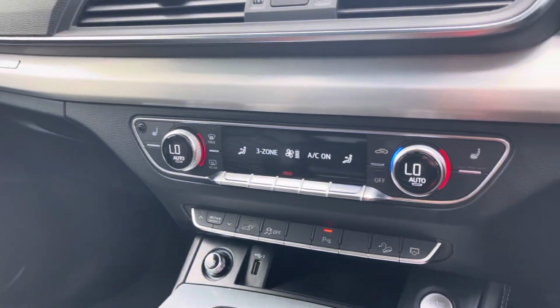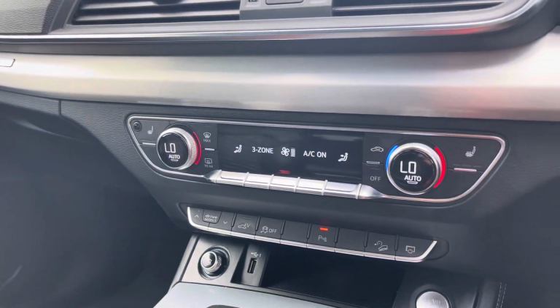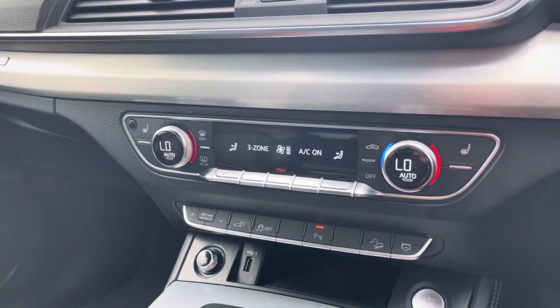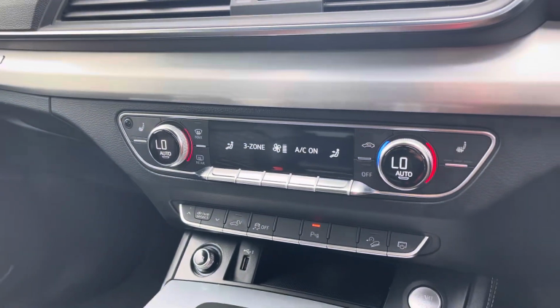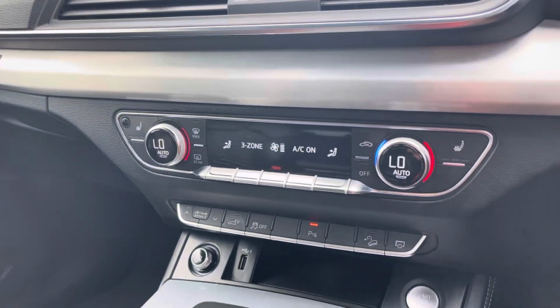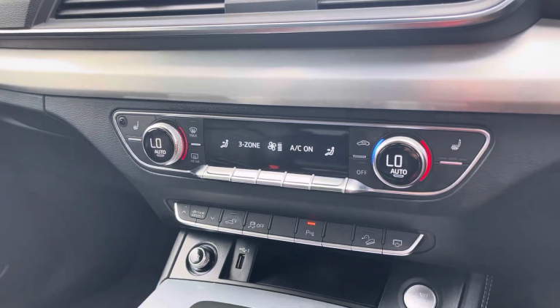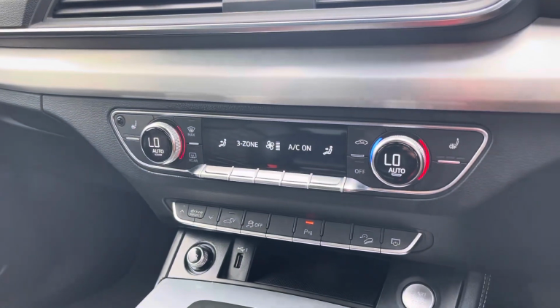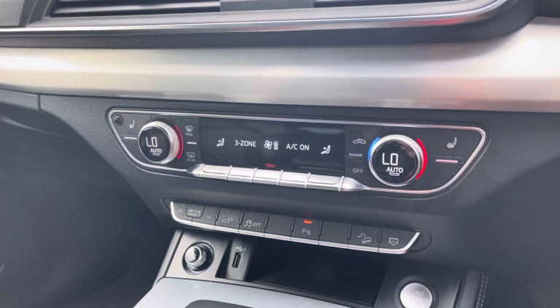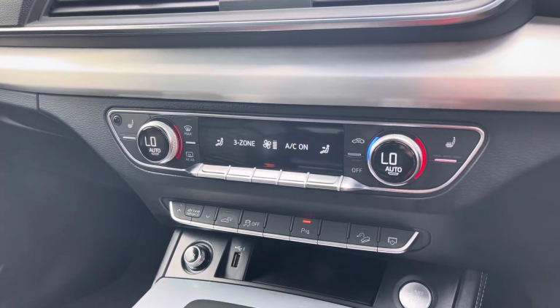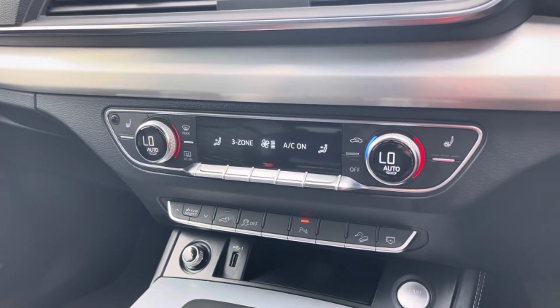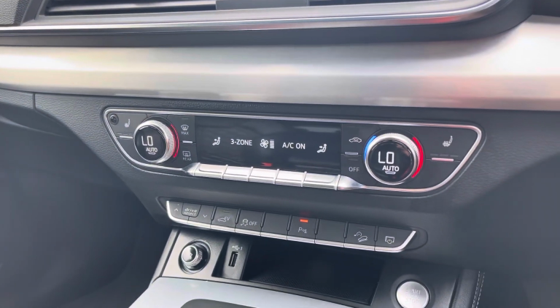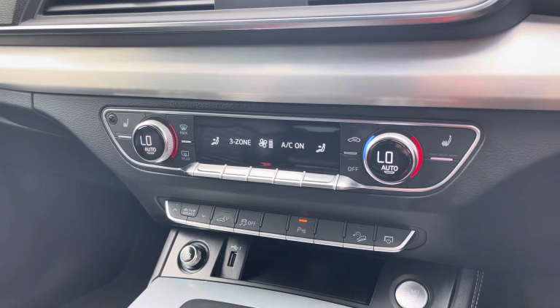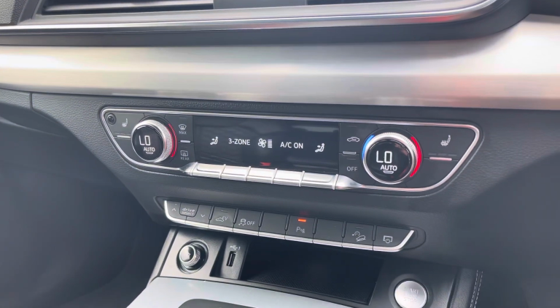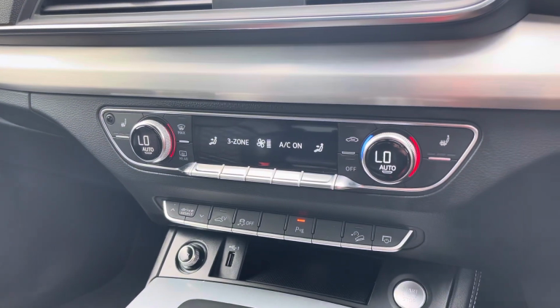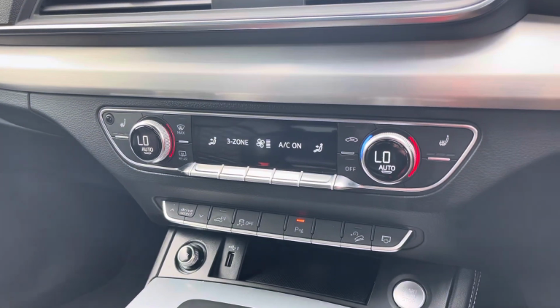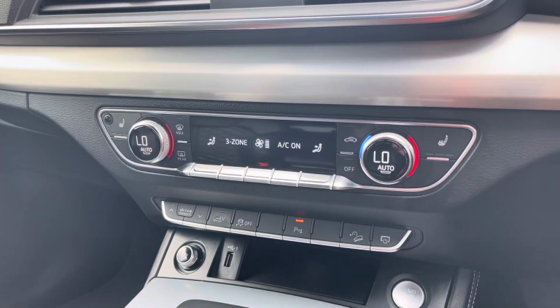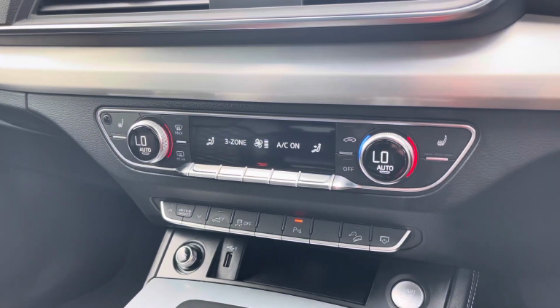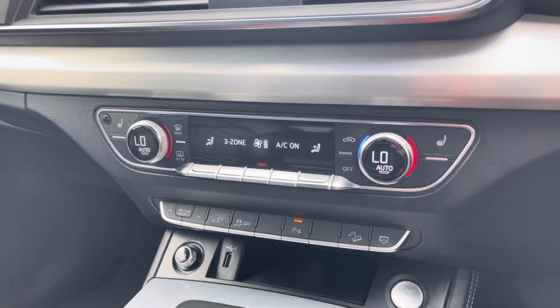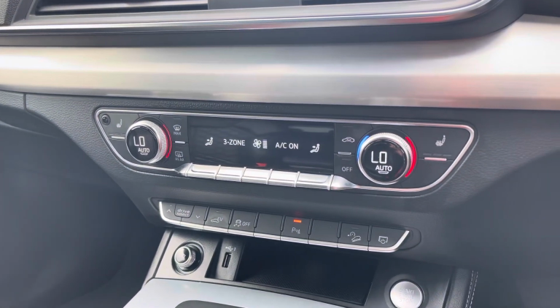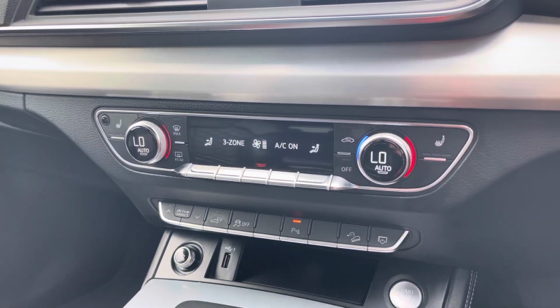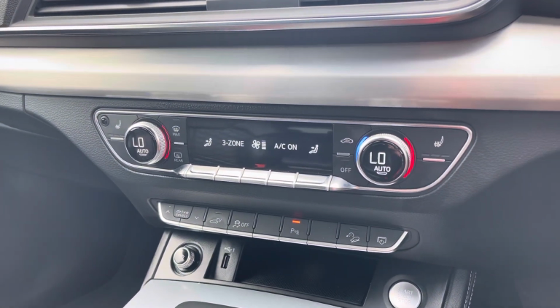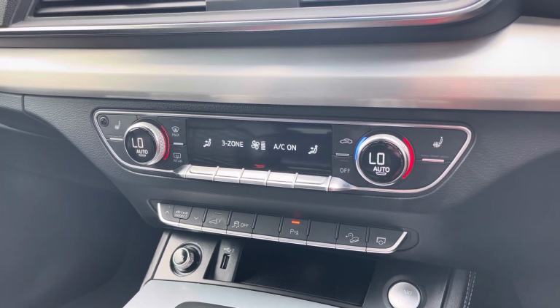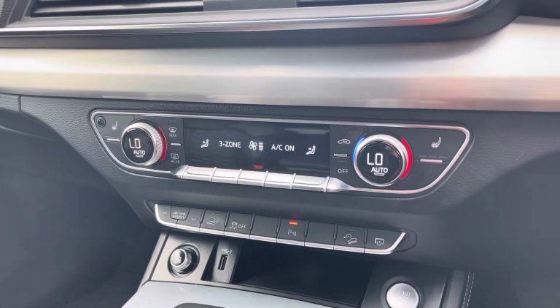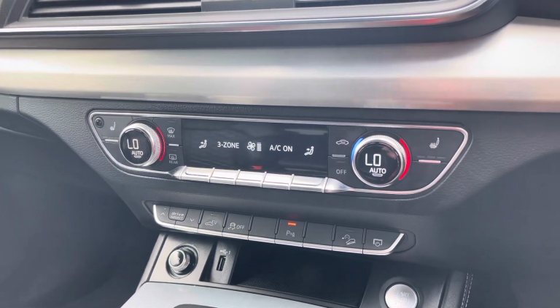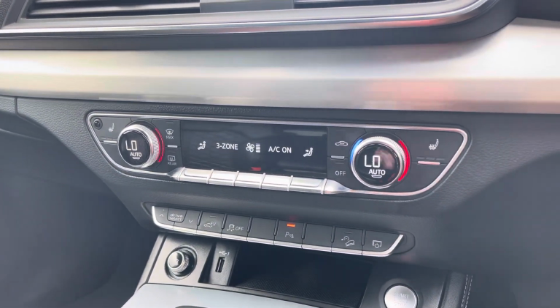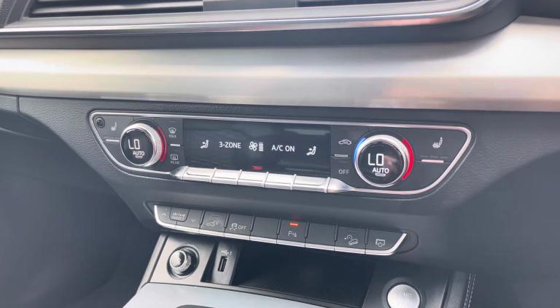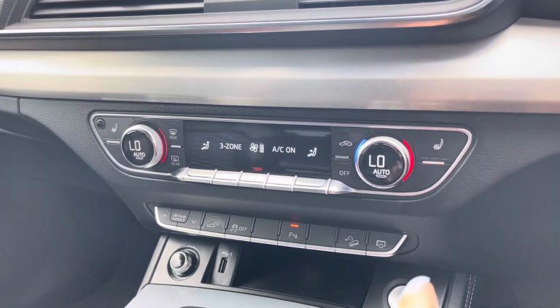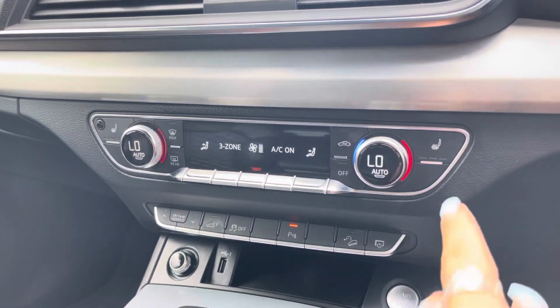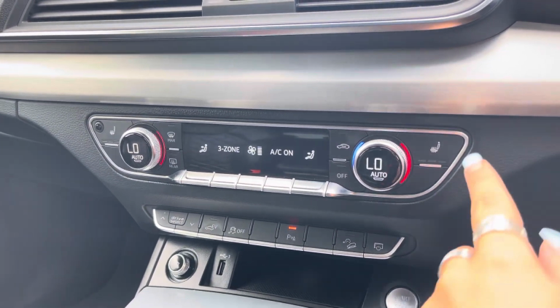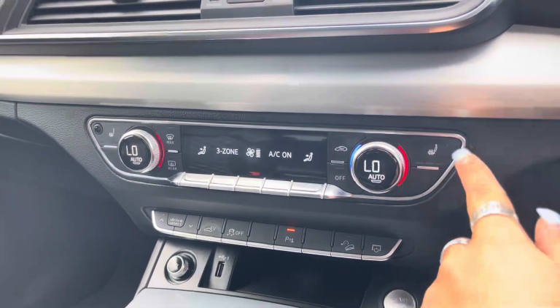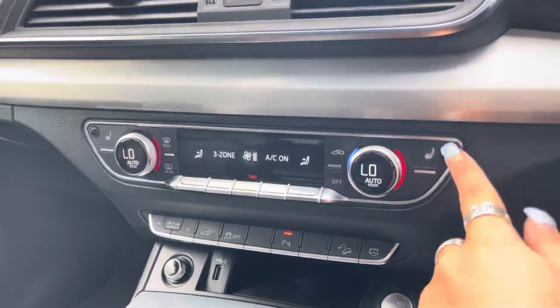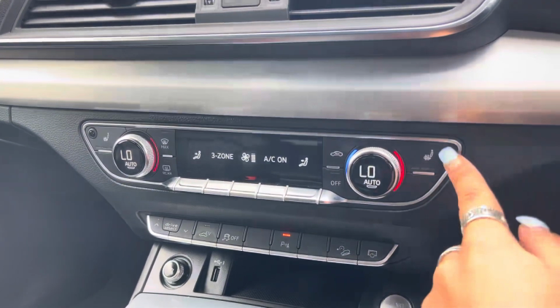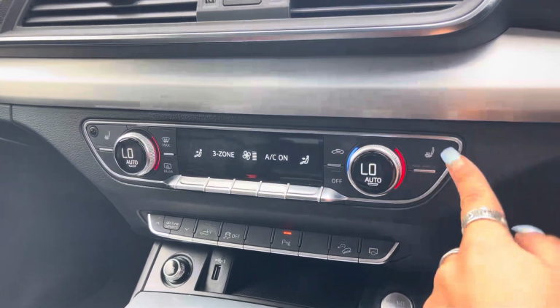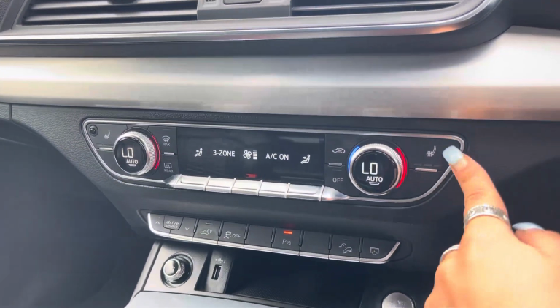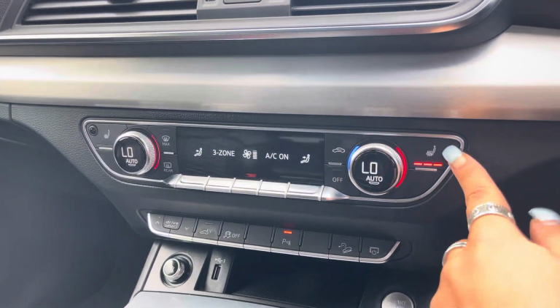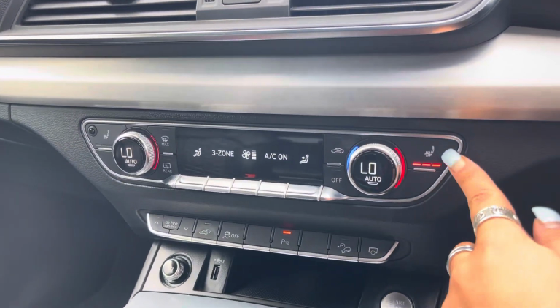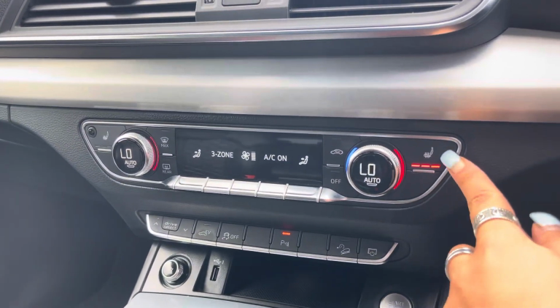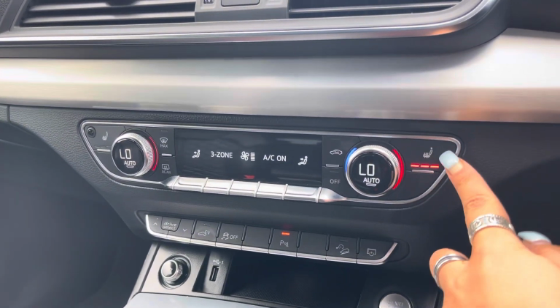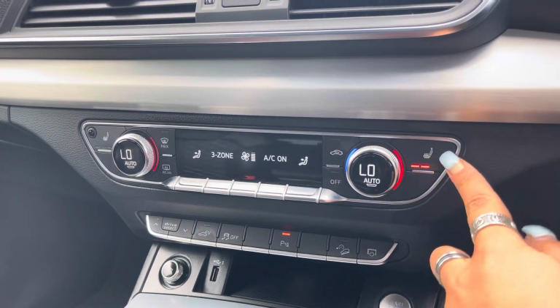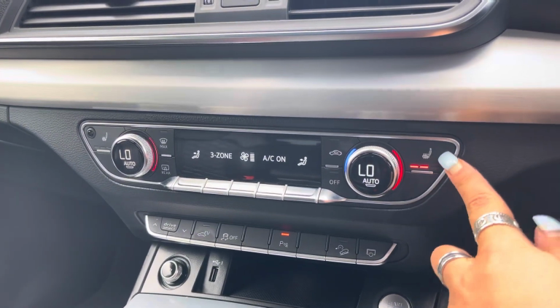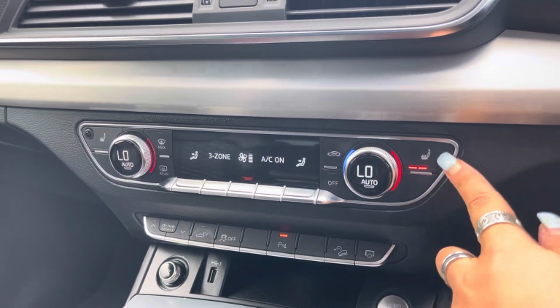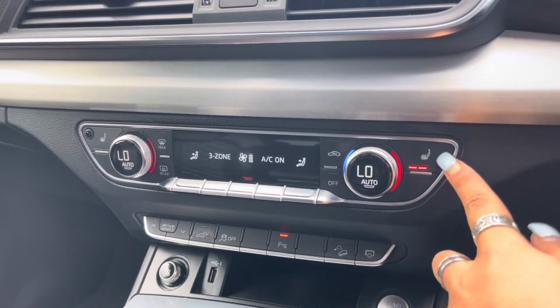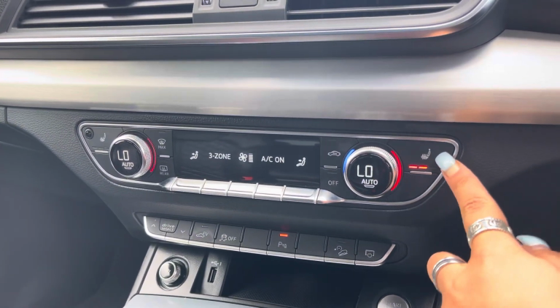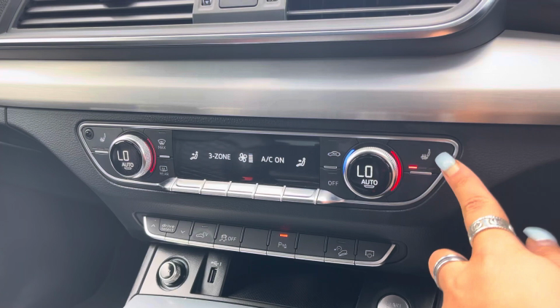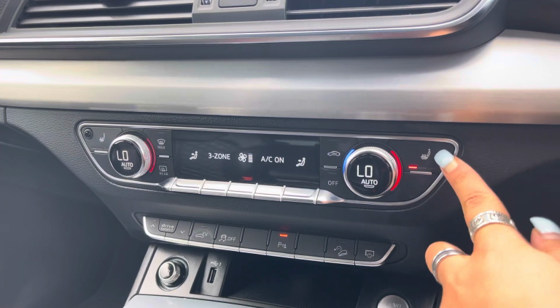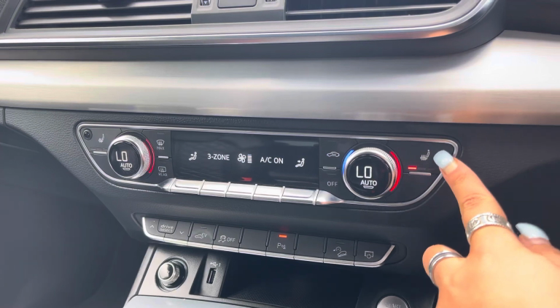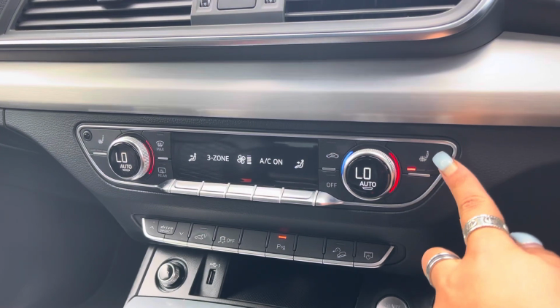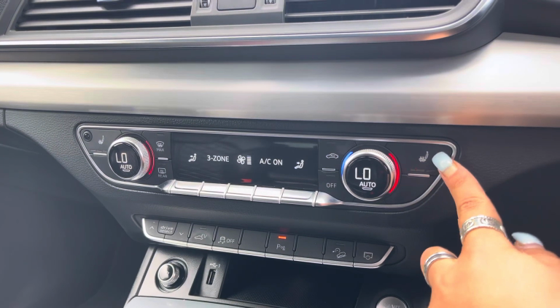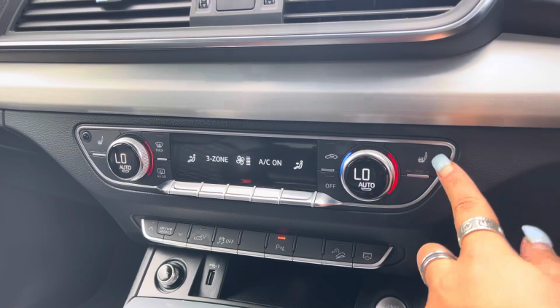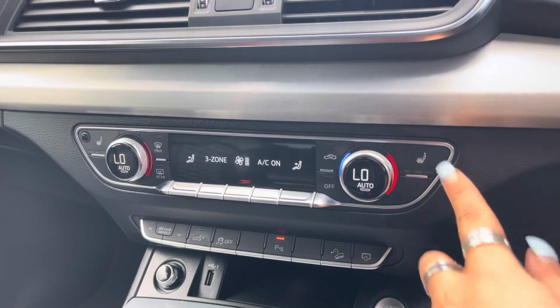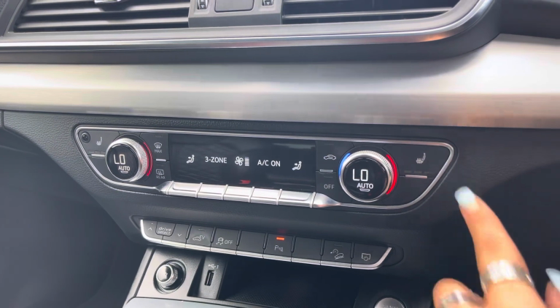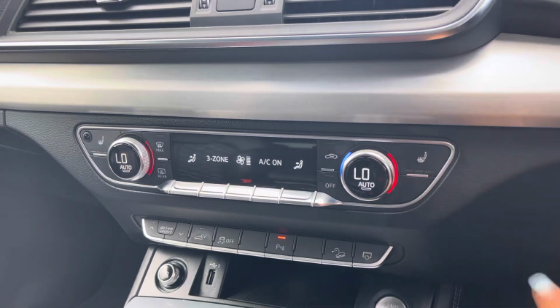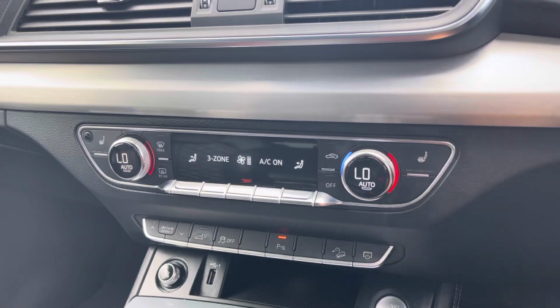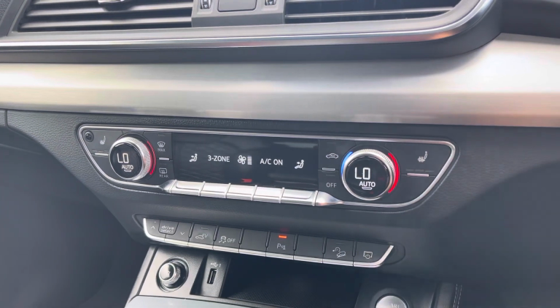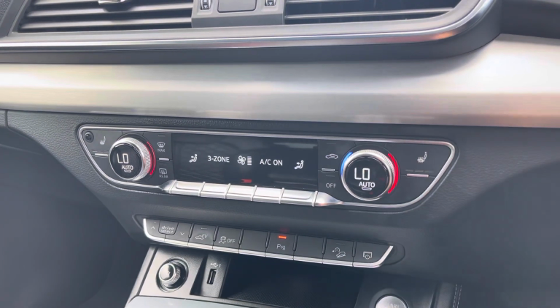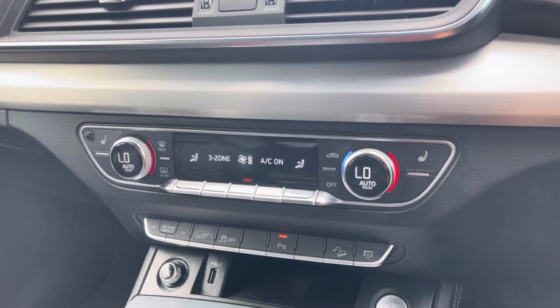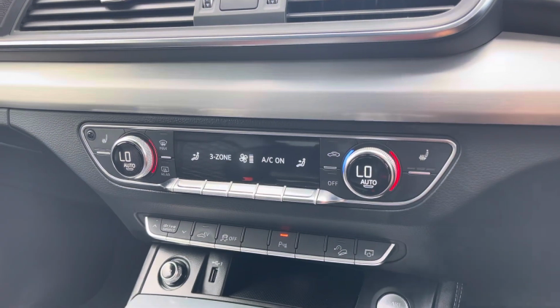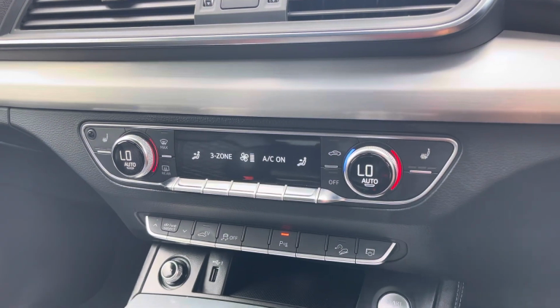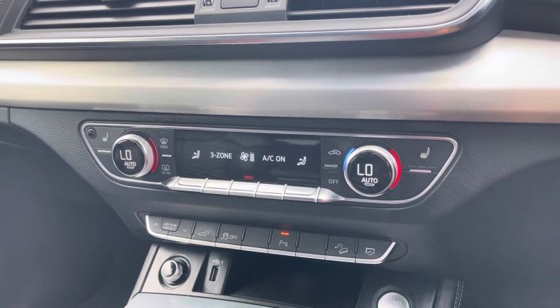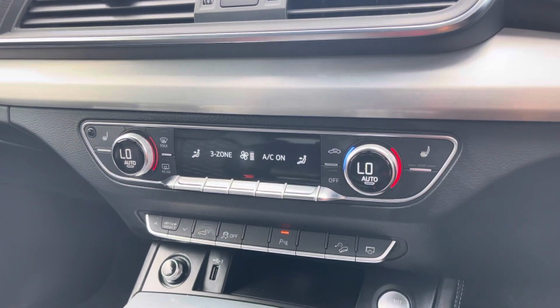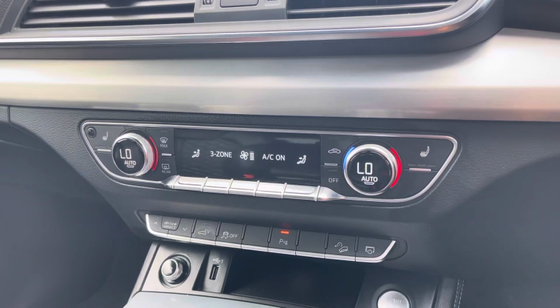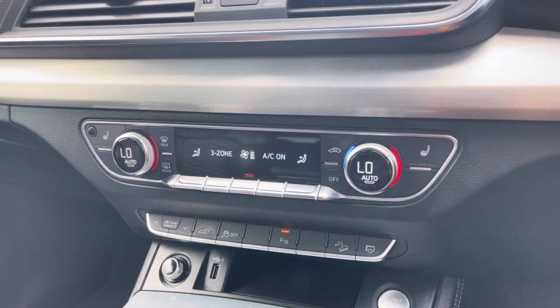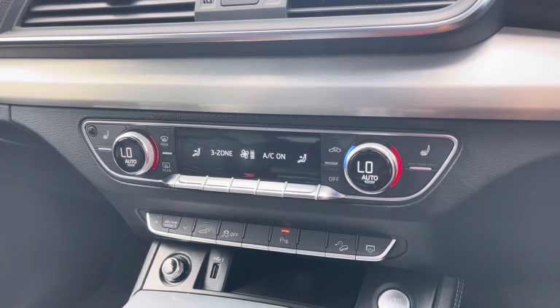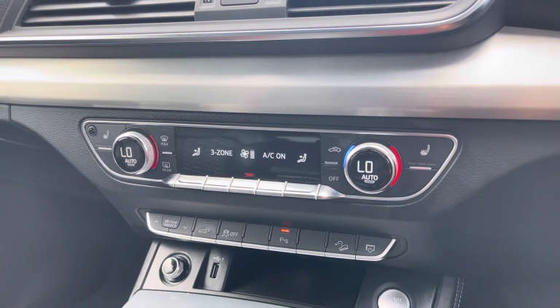Three-zone climate controls mean there'll be no arguments over the temperature, as well as heated seats — another added luxury for those winter months.